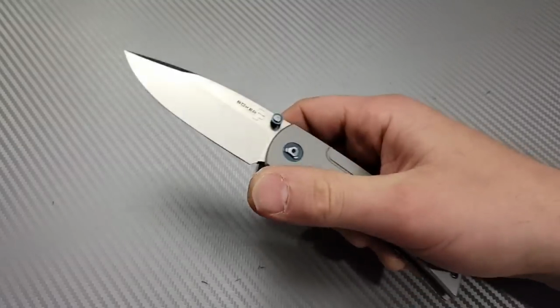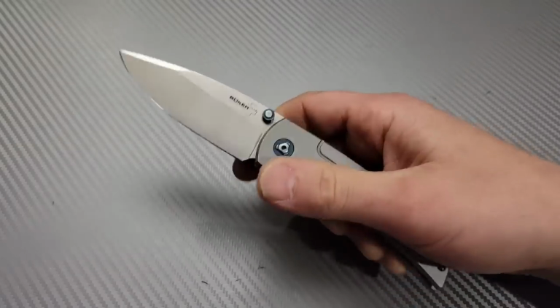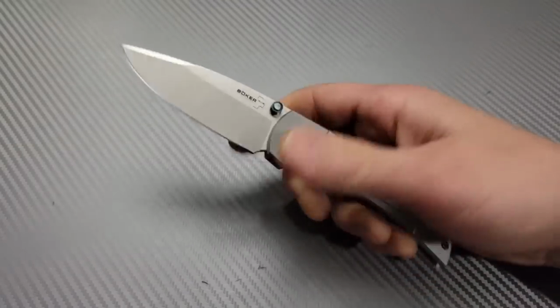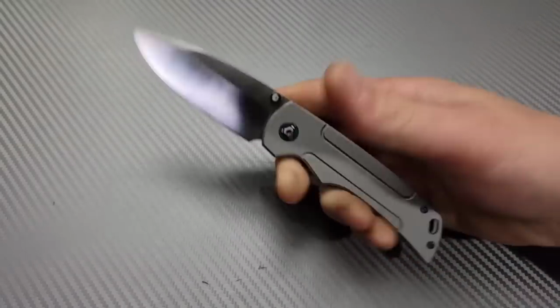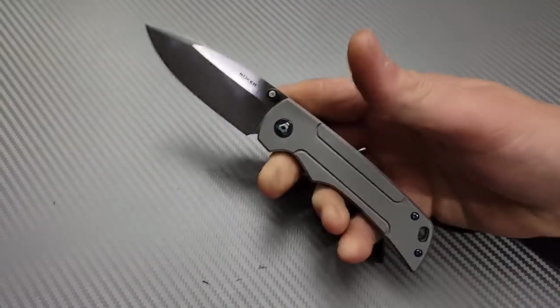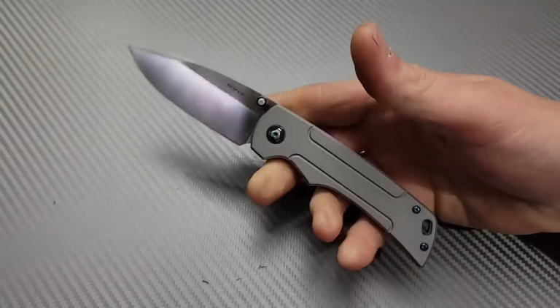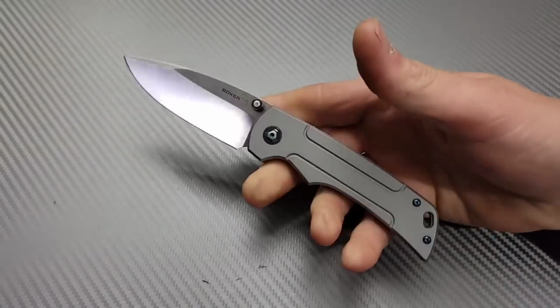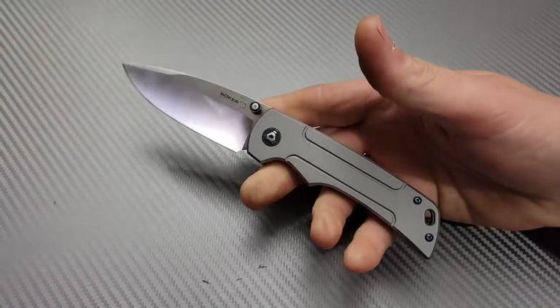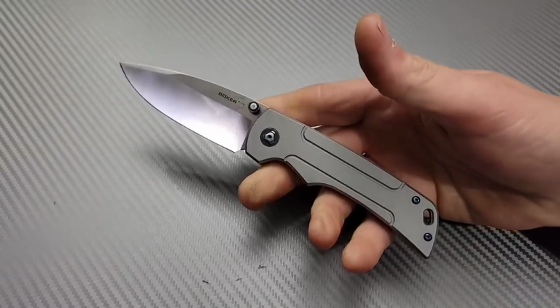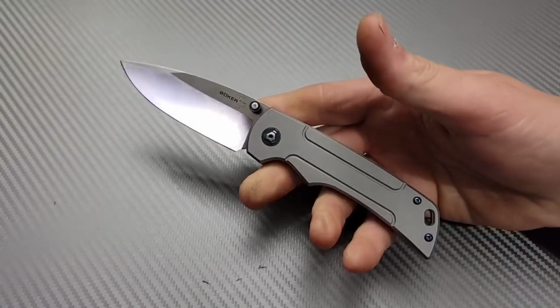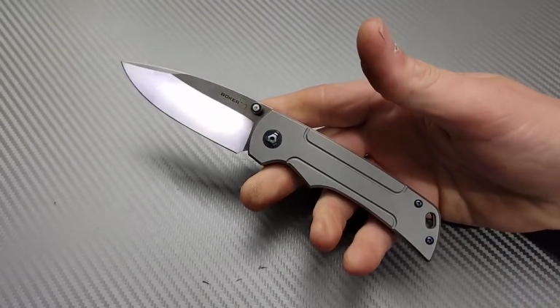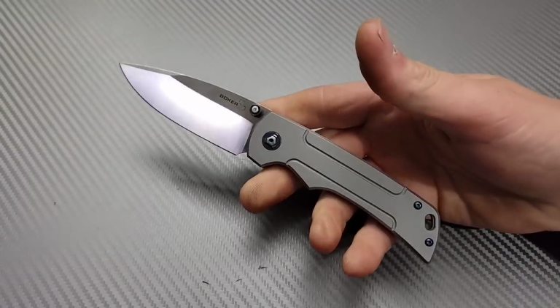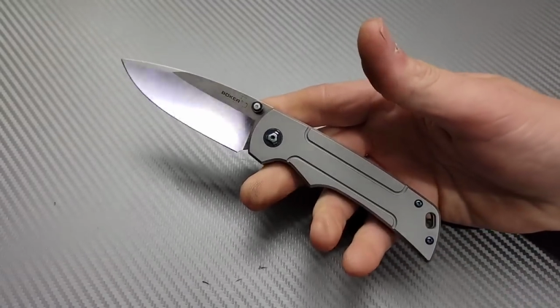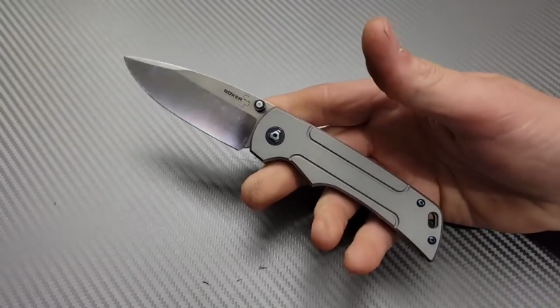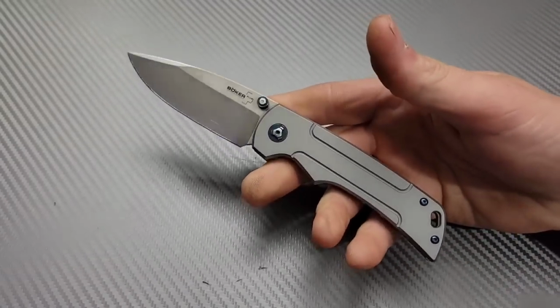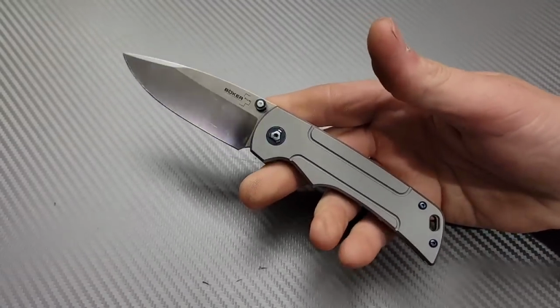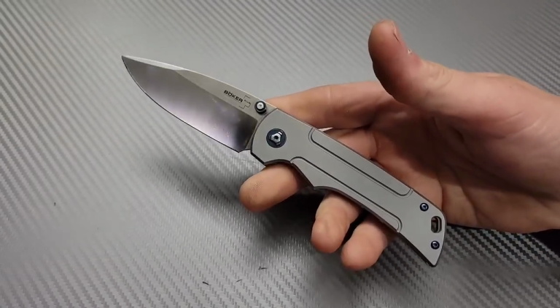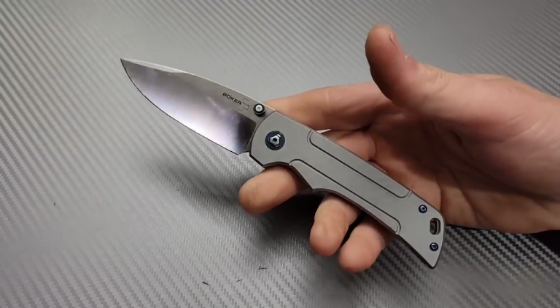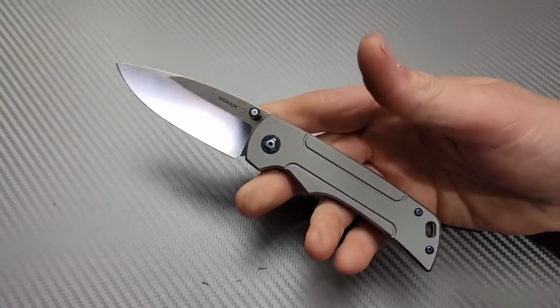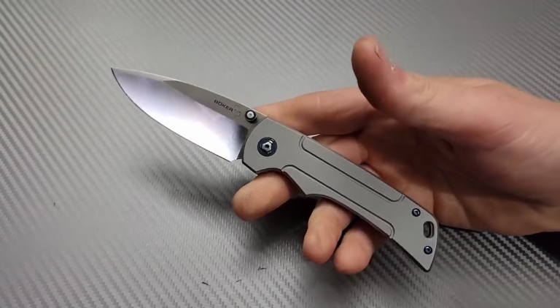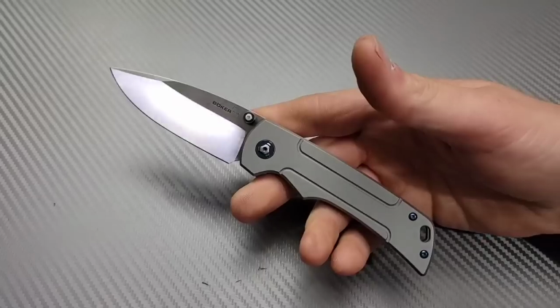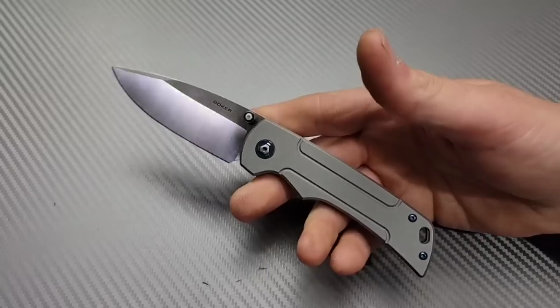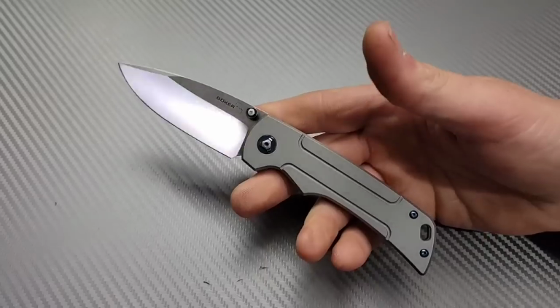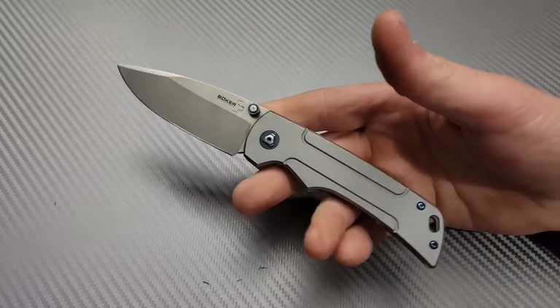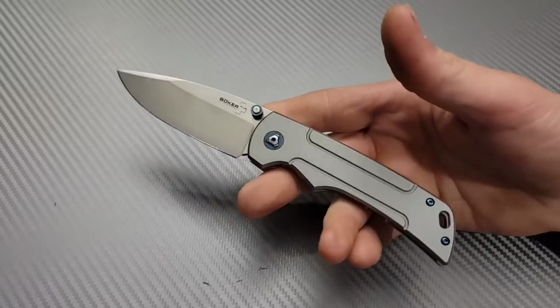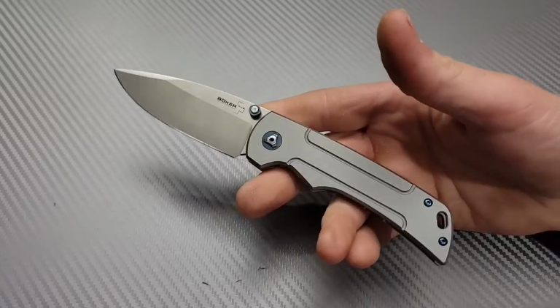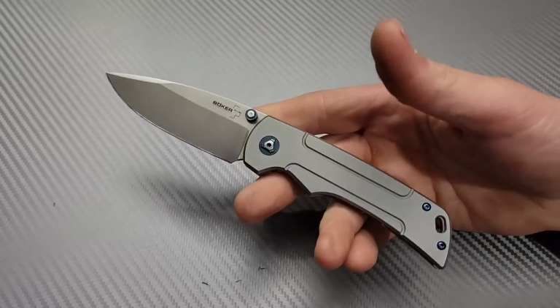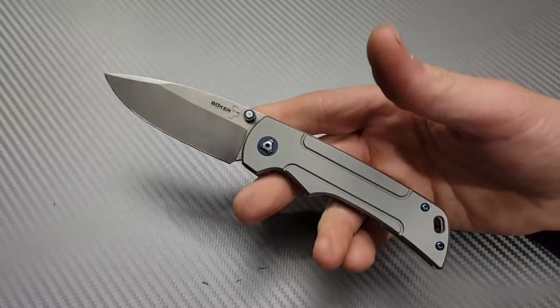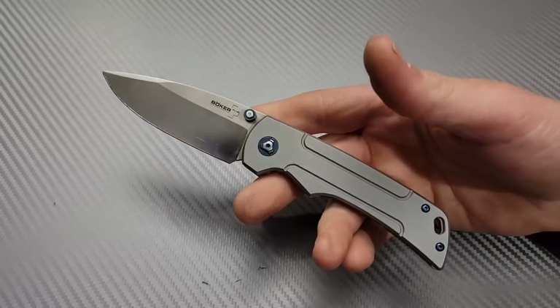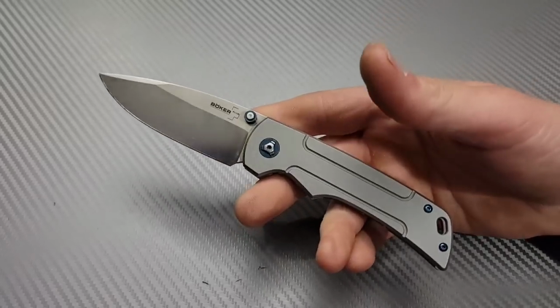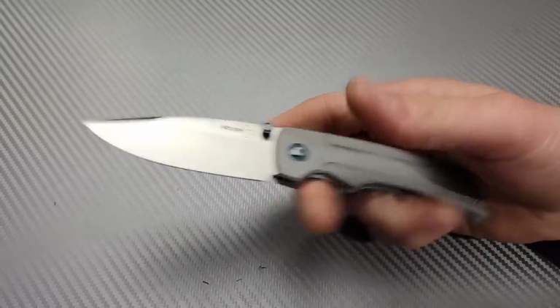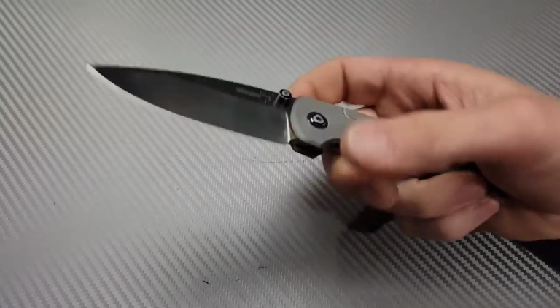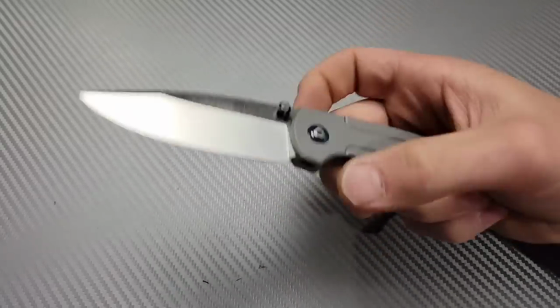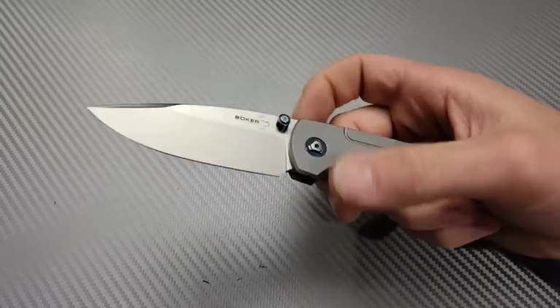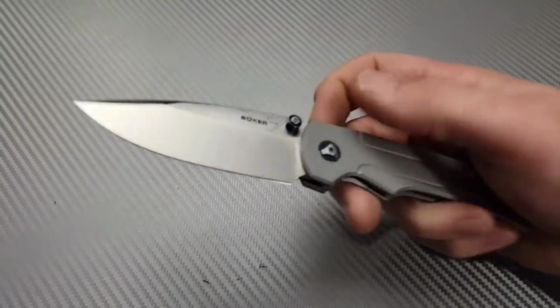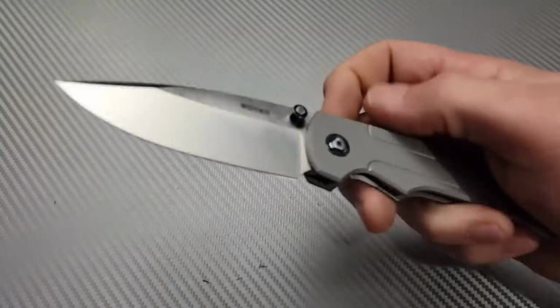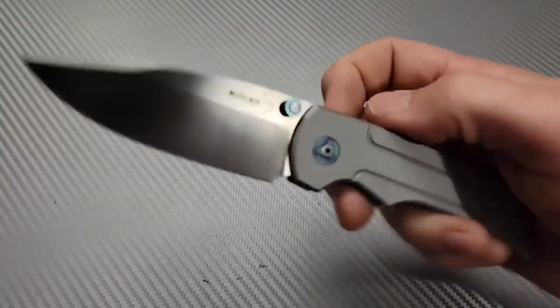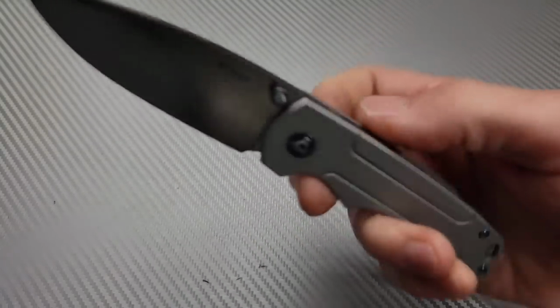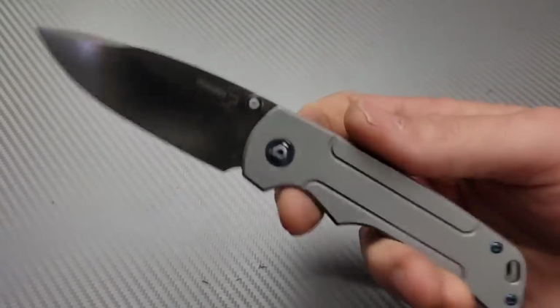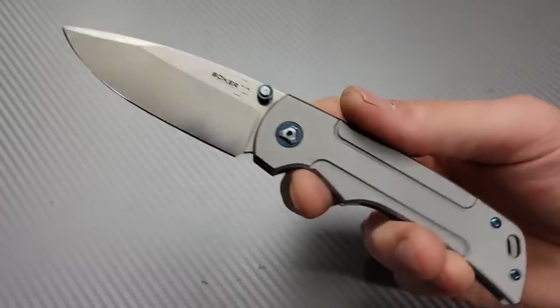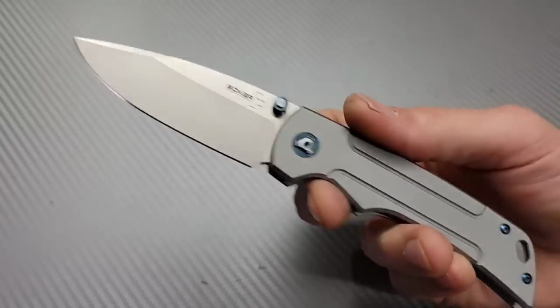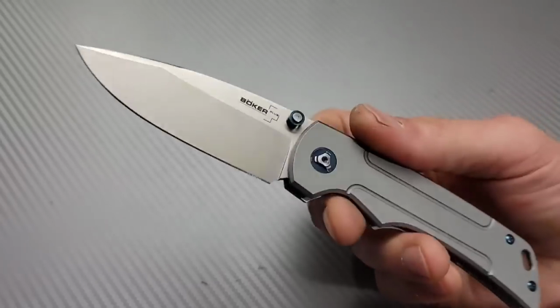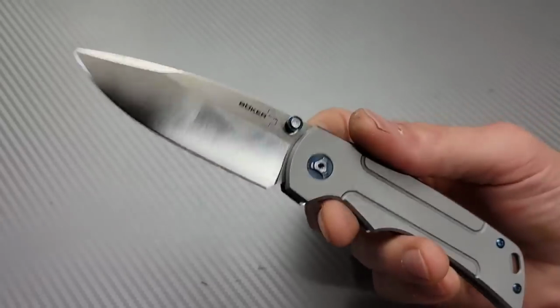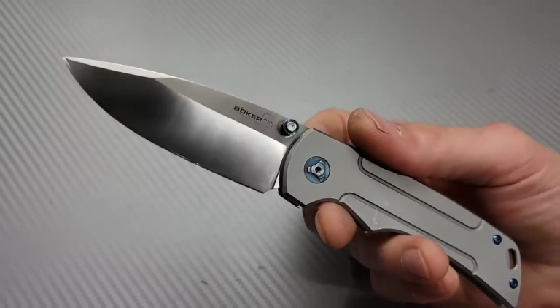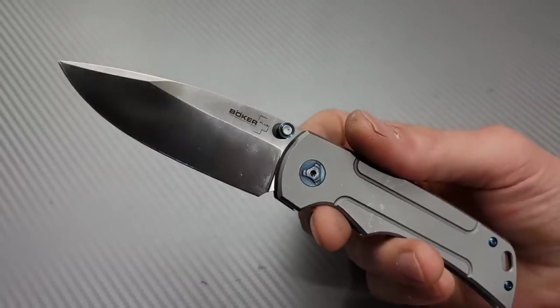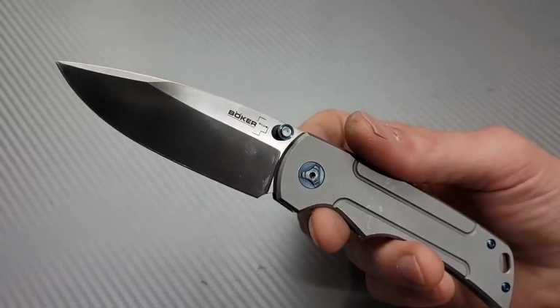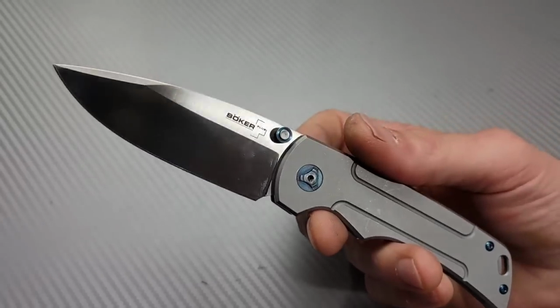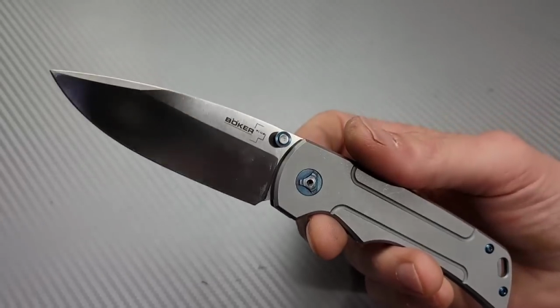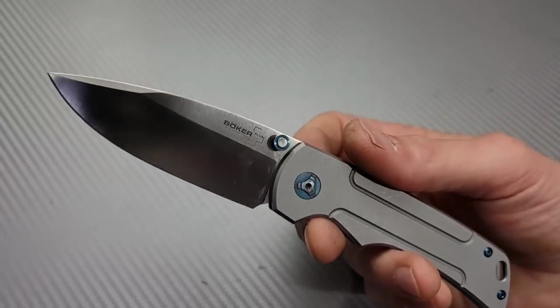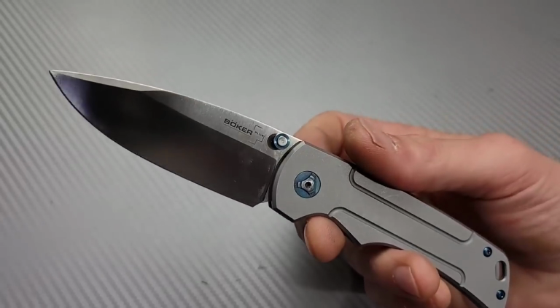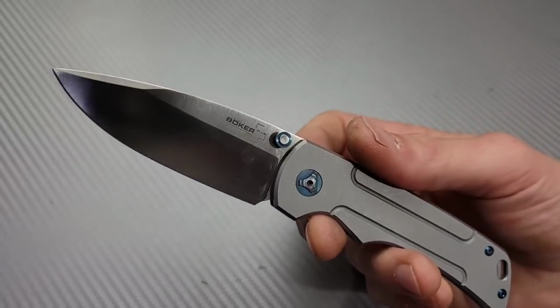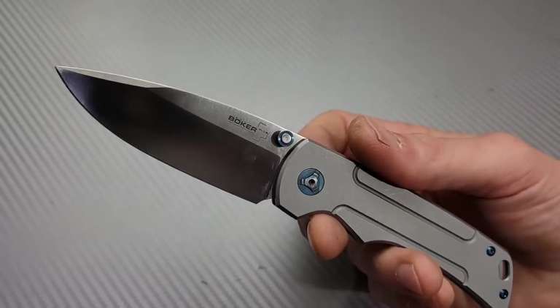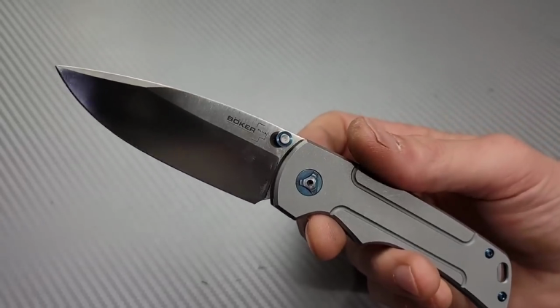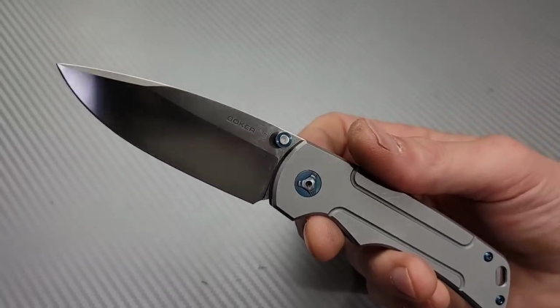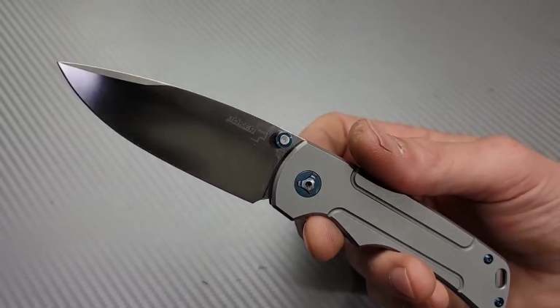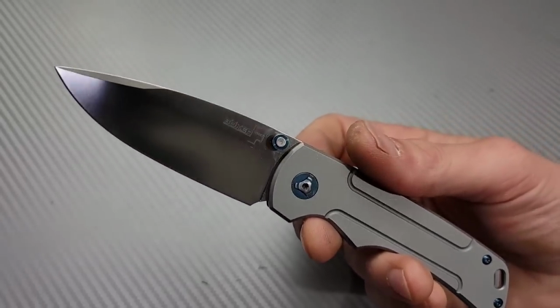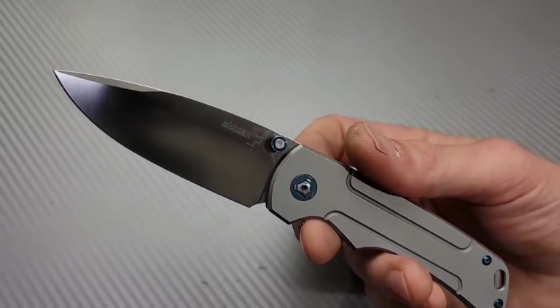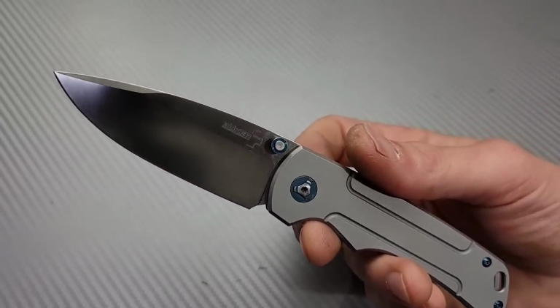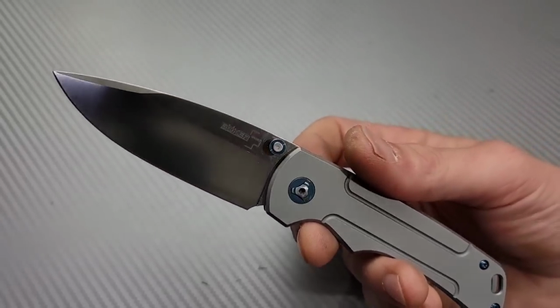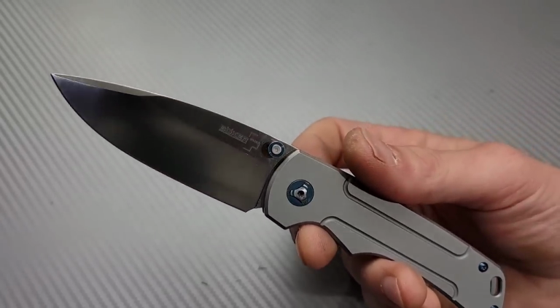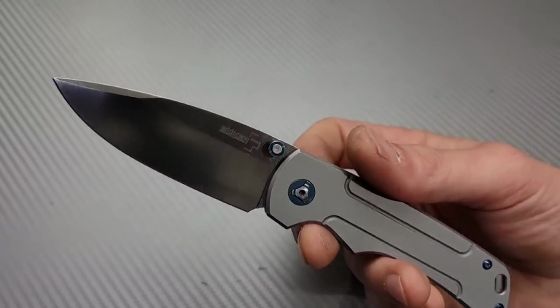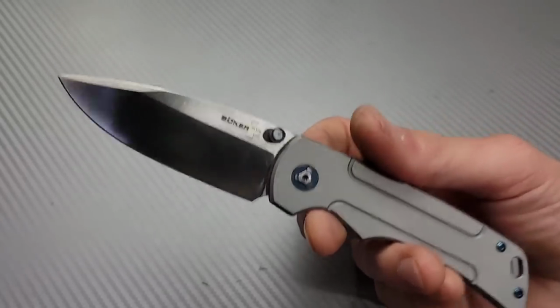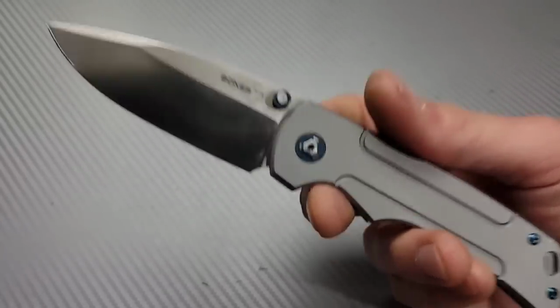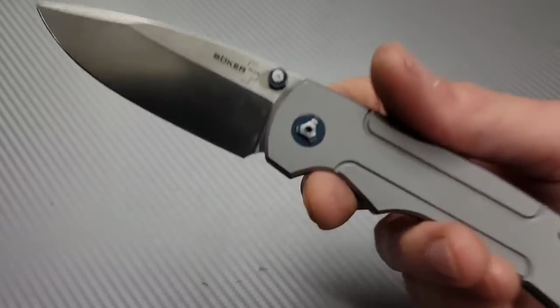Bang! Neves Knives. I'm Jared and this is 5 Fast Knife Reviews. This is the Boker Gulo Plus.